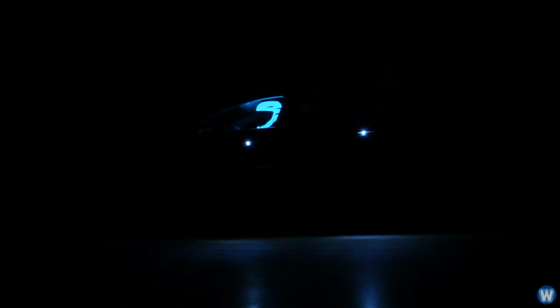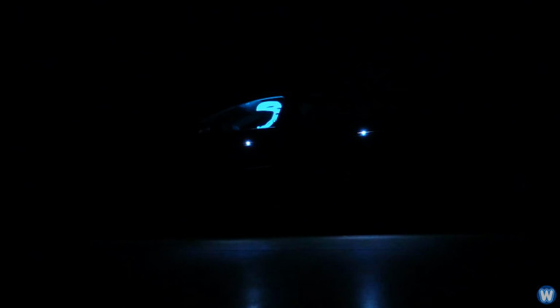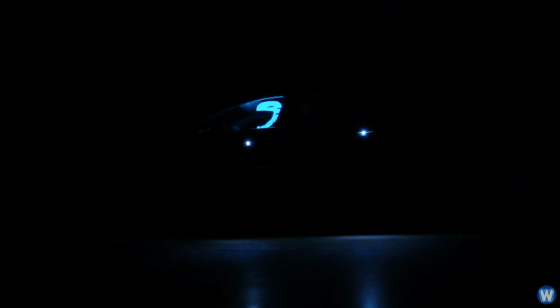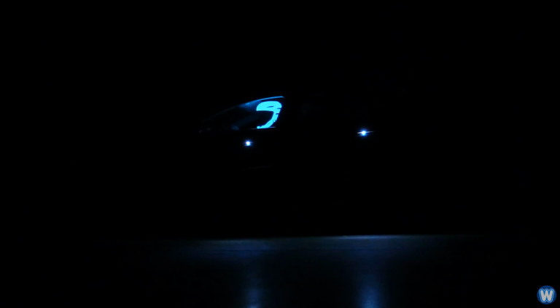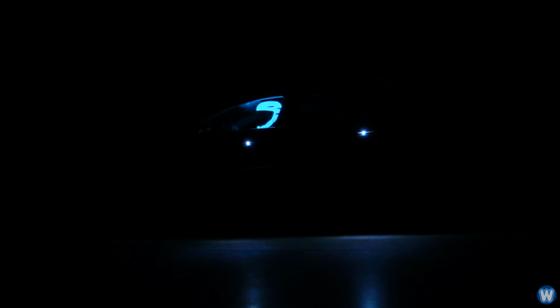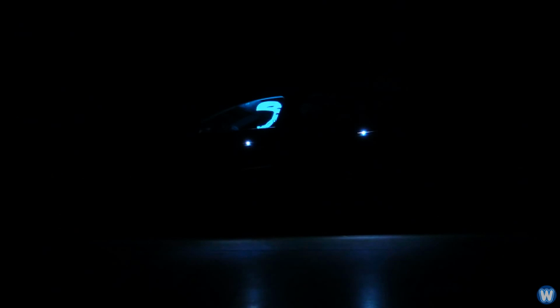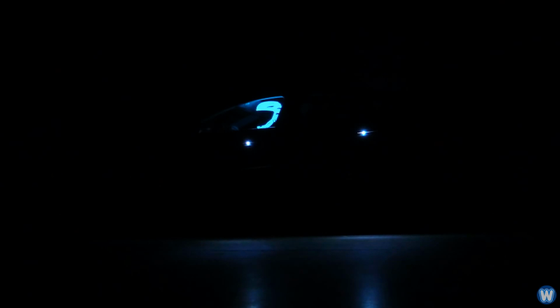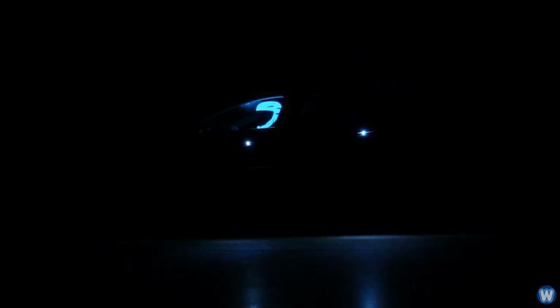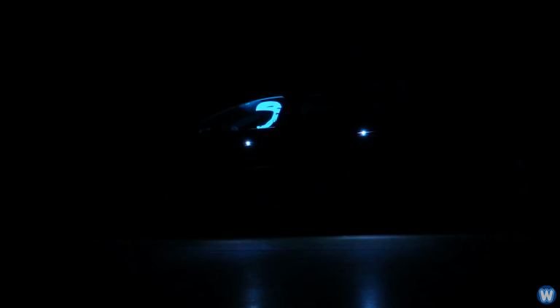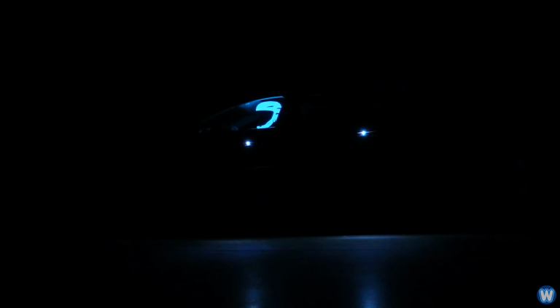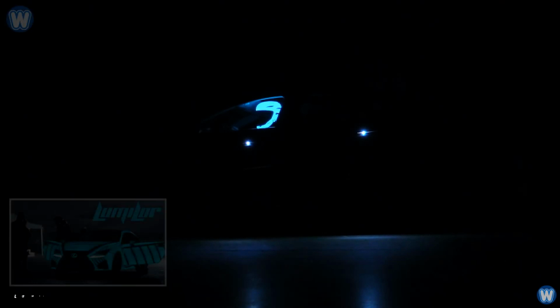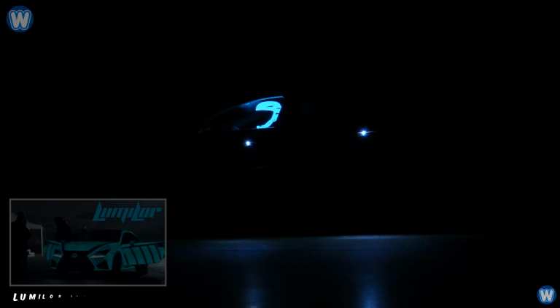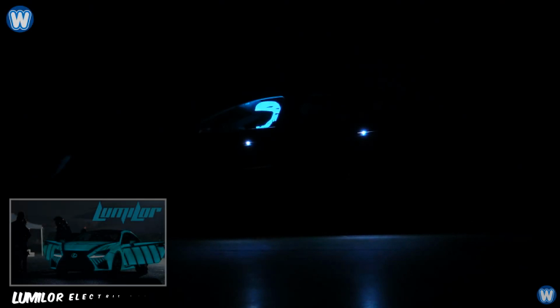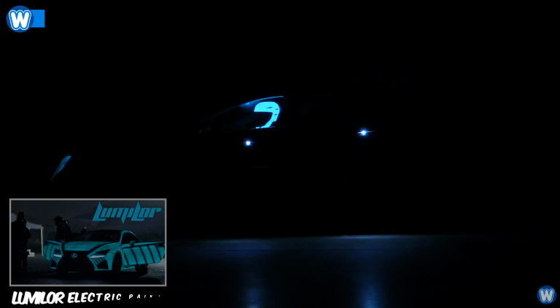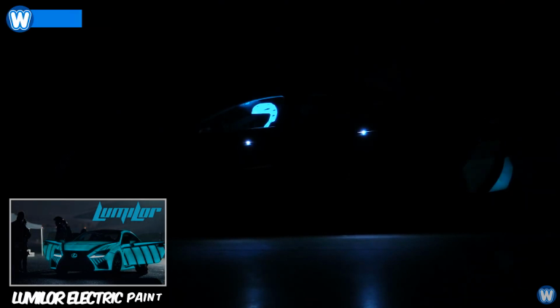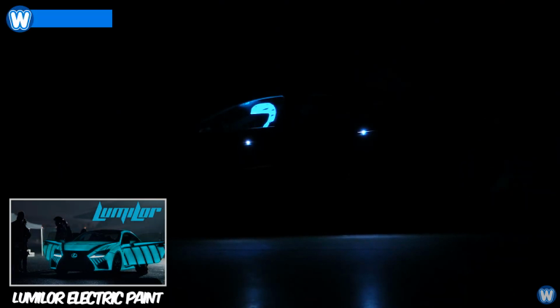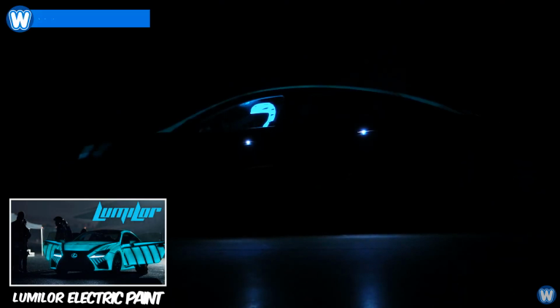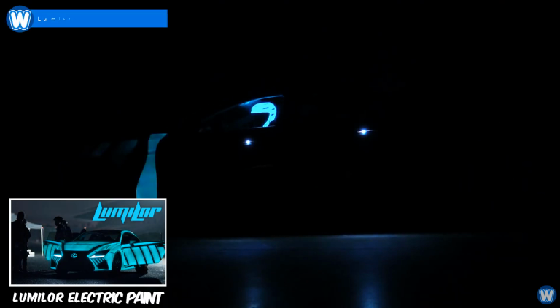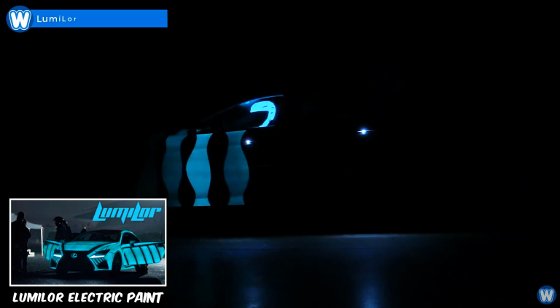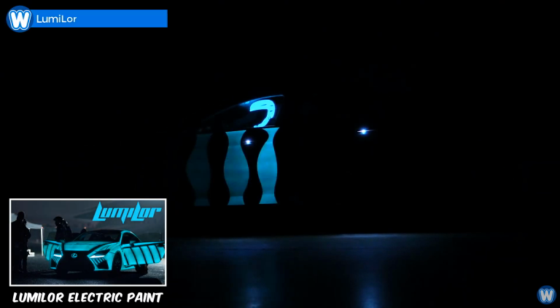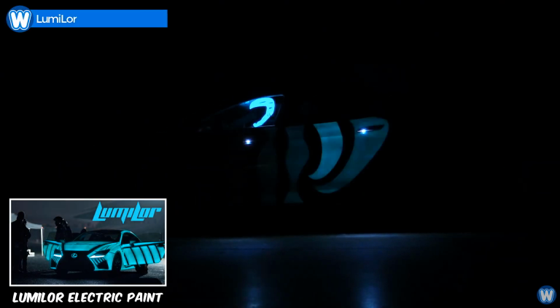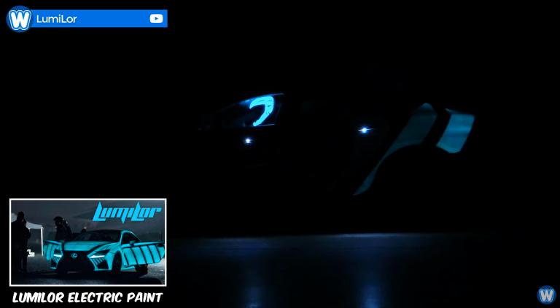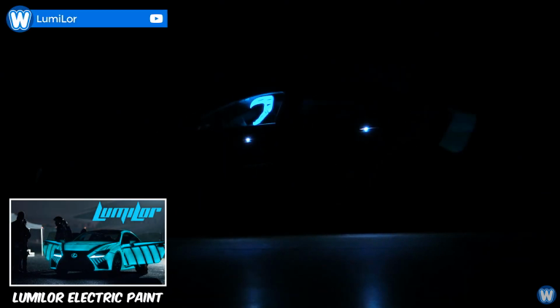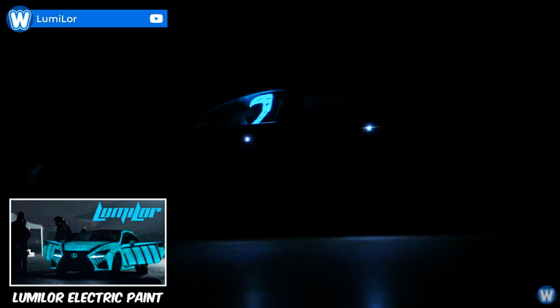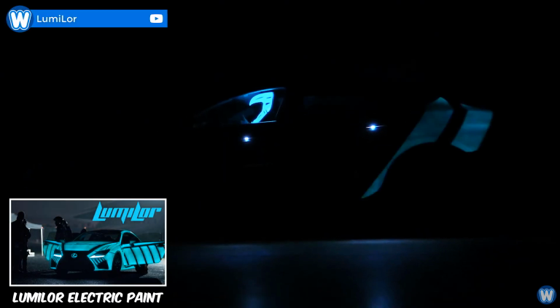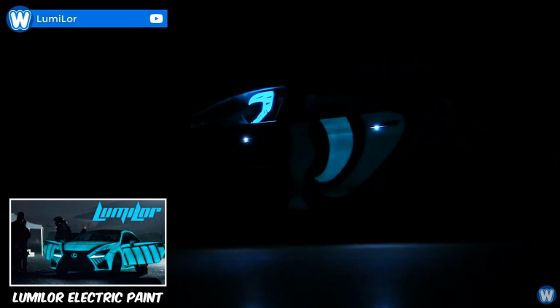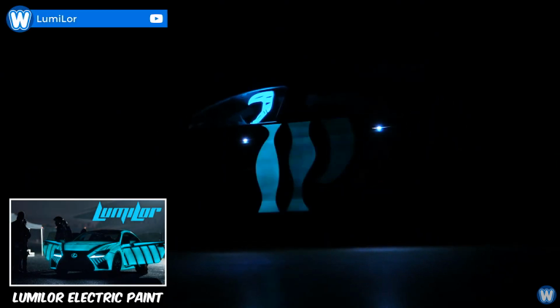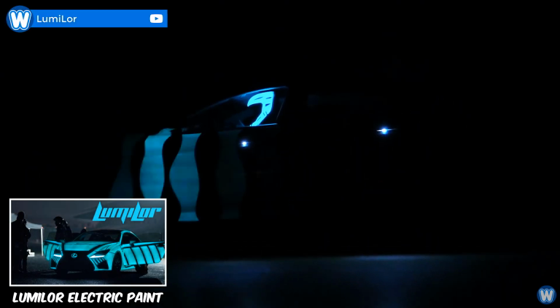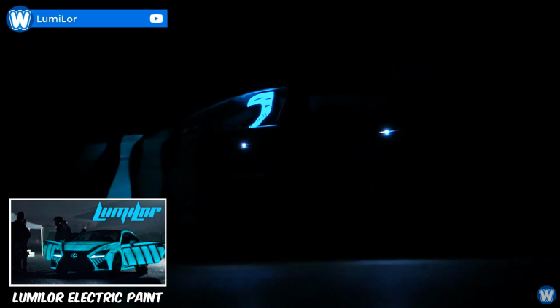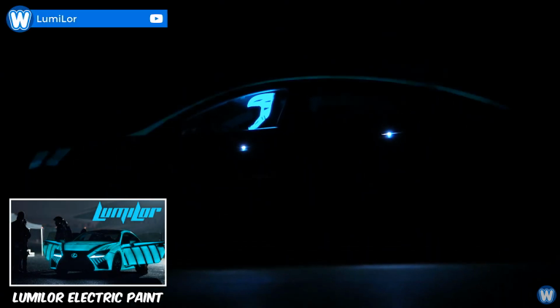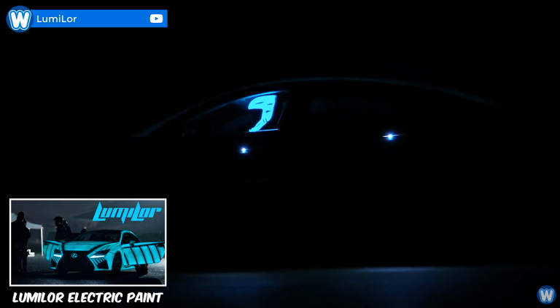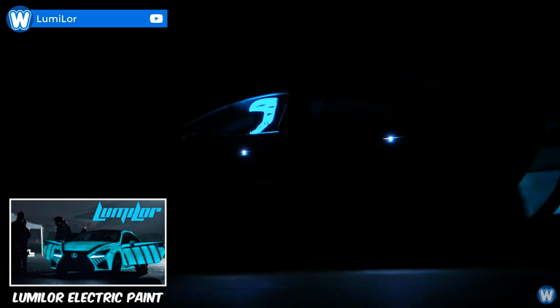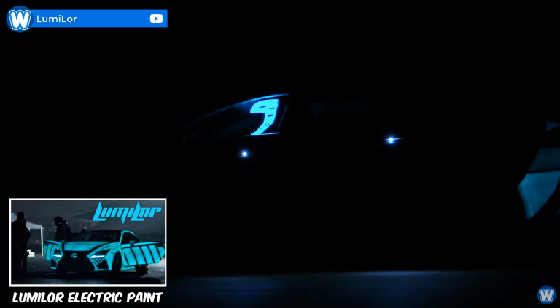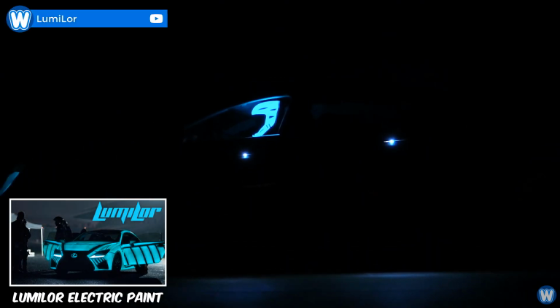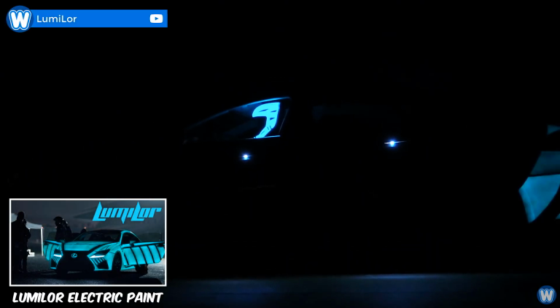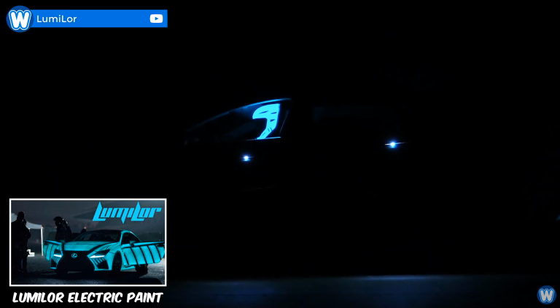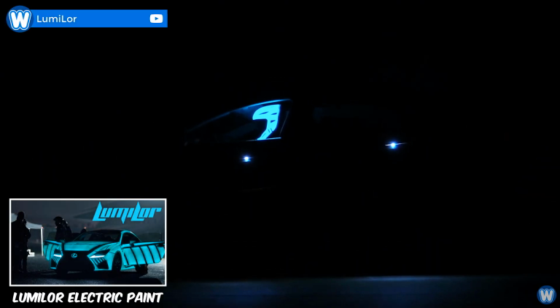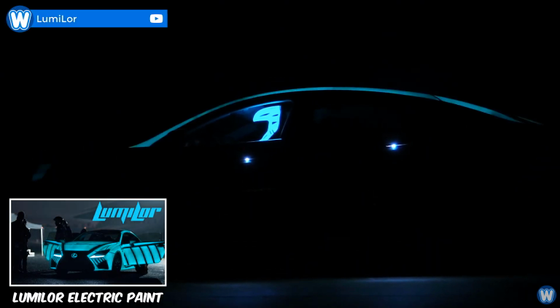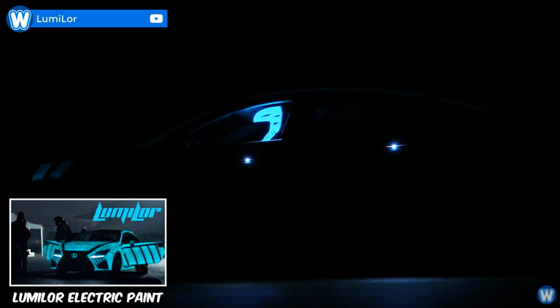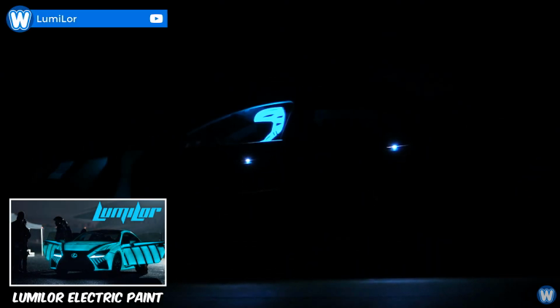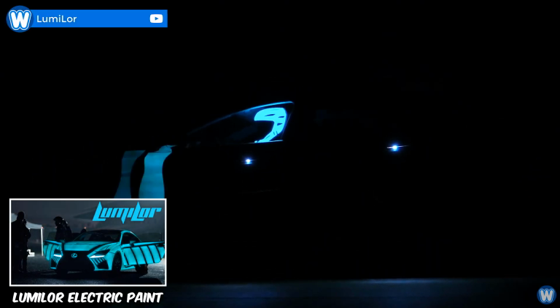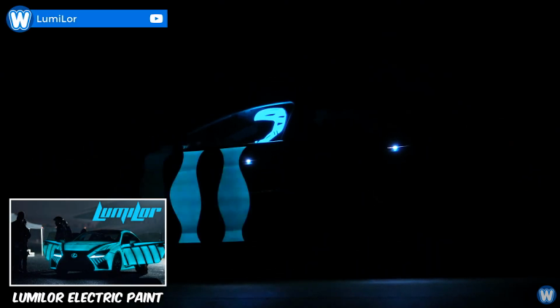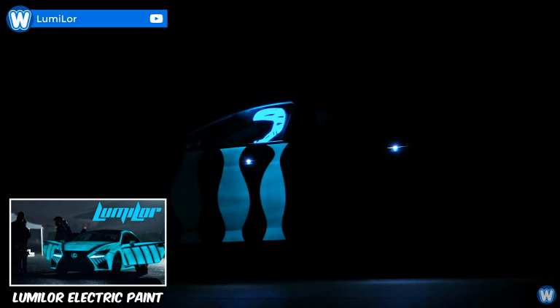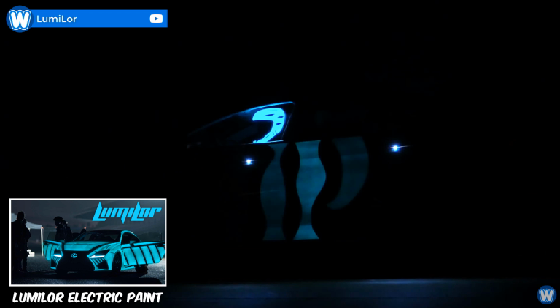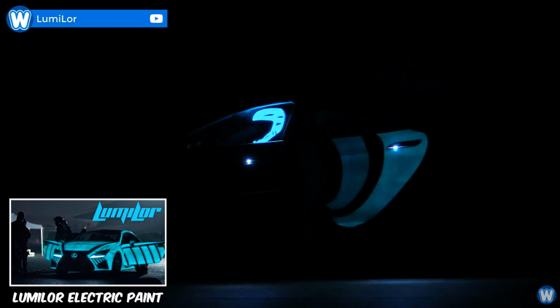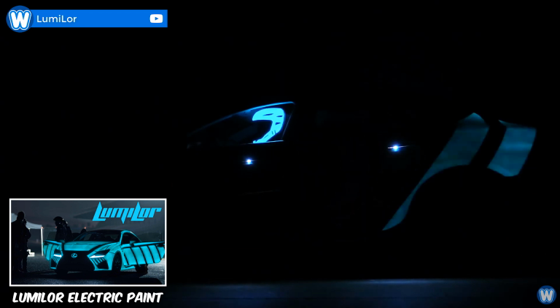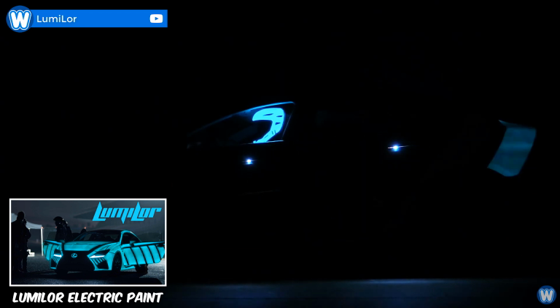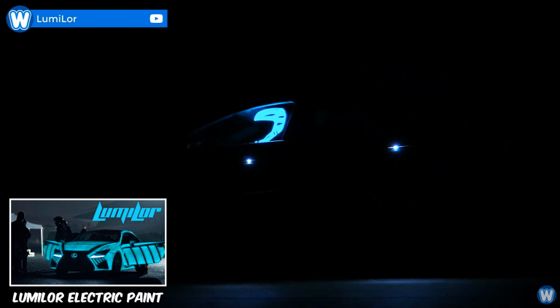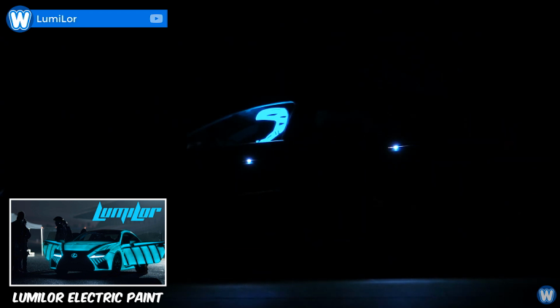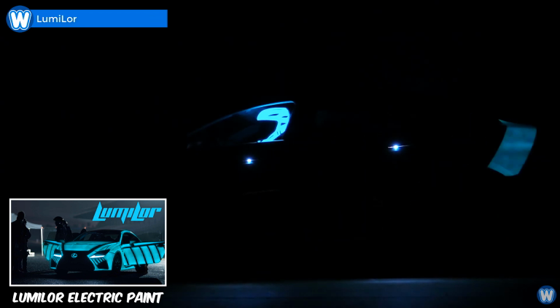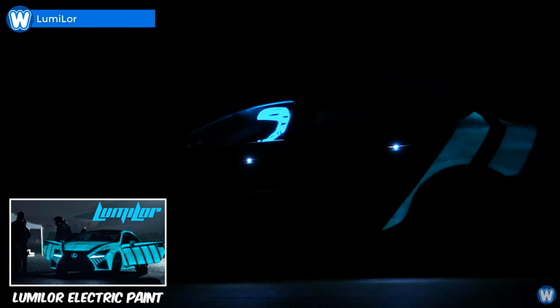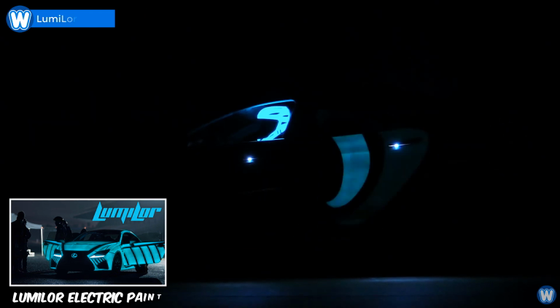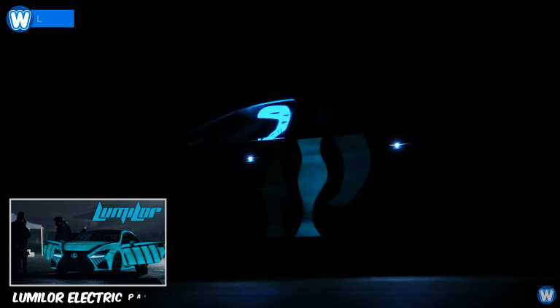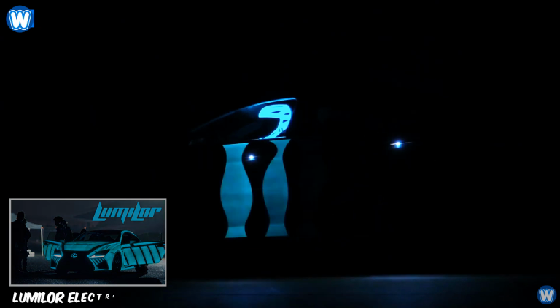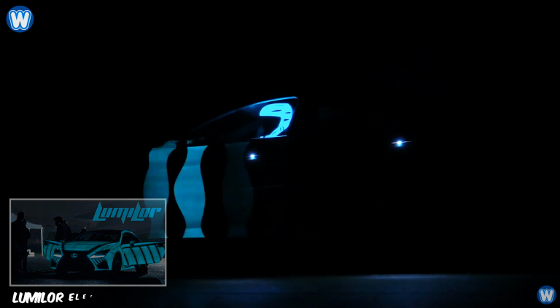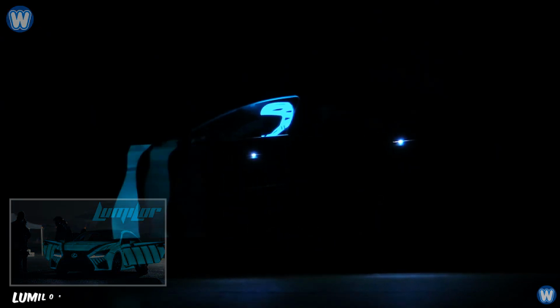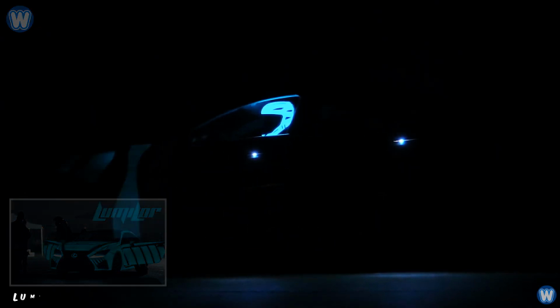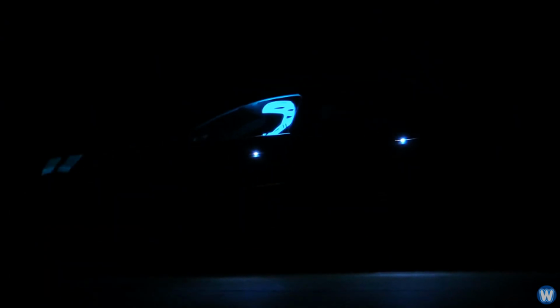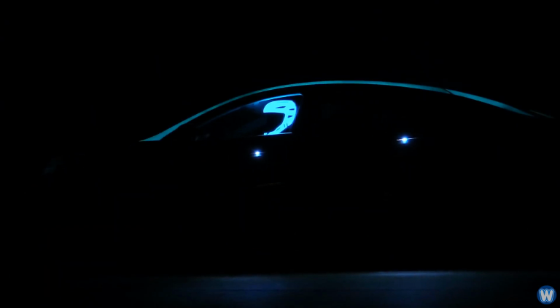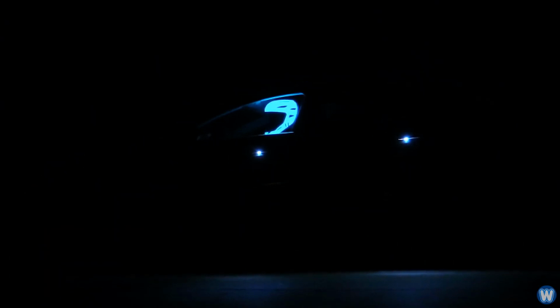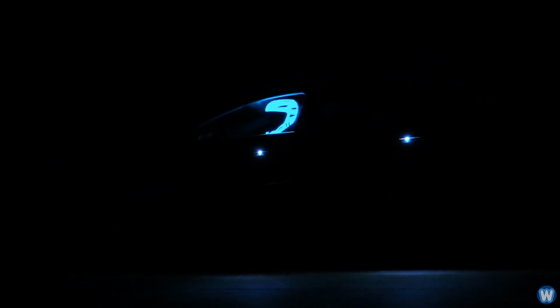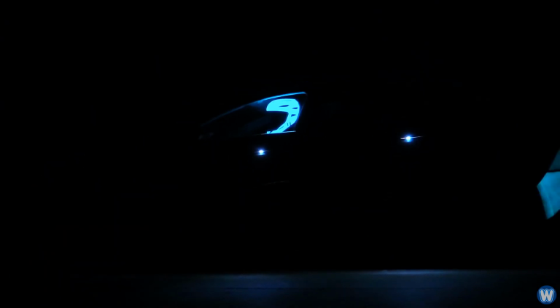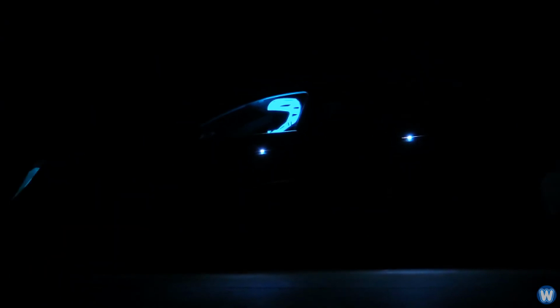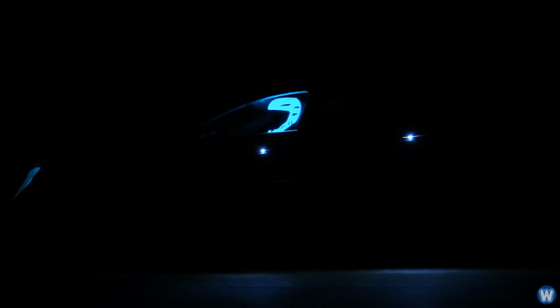We have all seen phosphorous paint that glows in the dark. Well, this is electric paint that can be turned on with the flip of a switch.